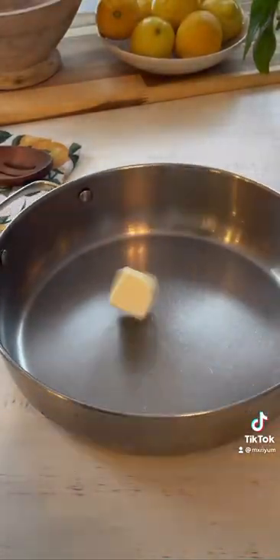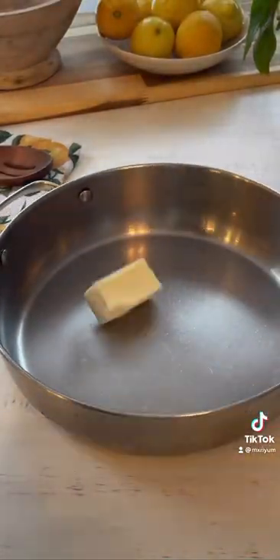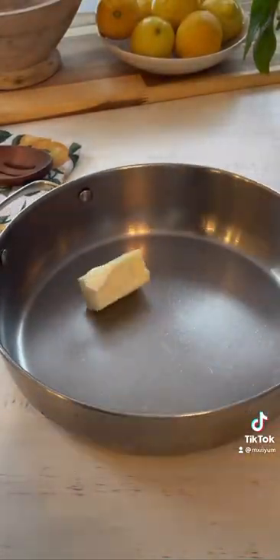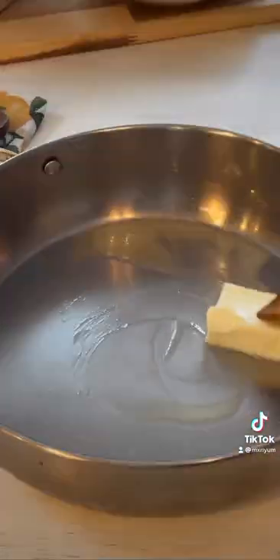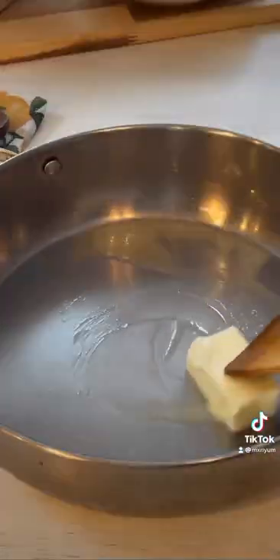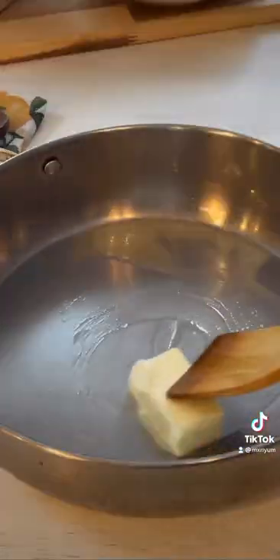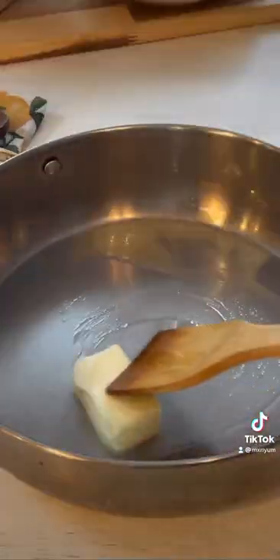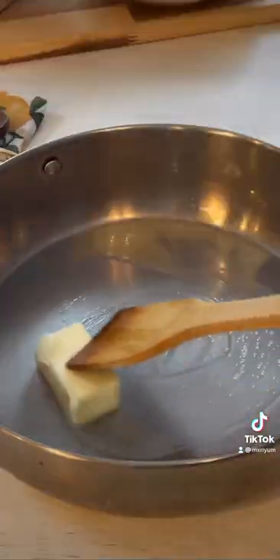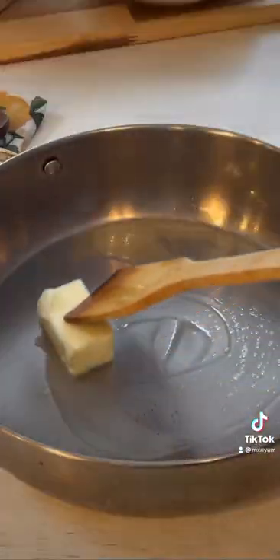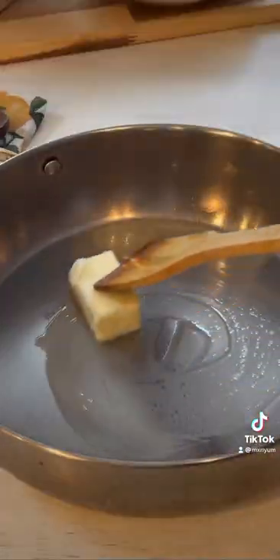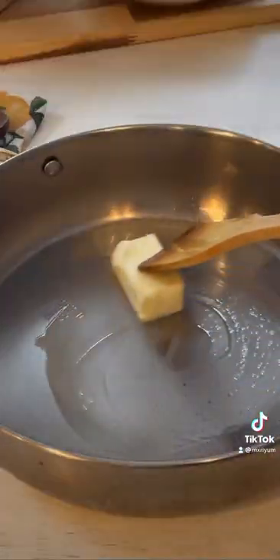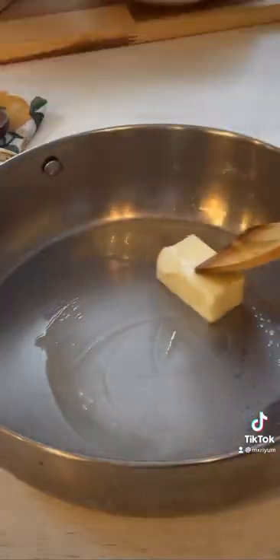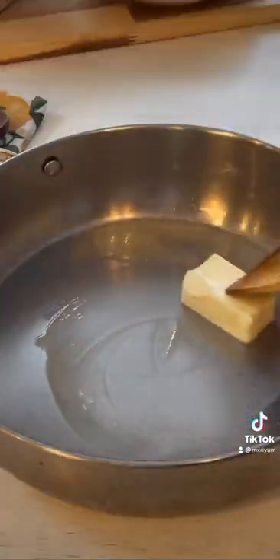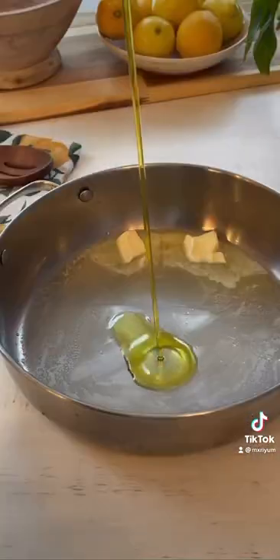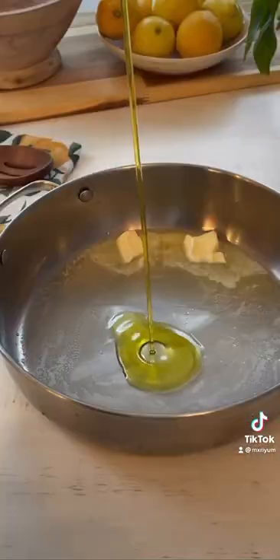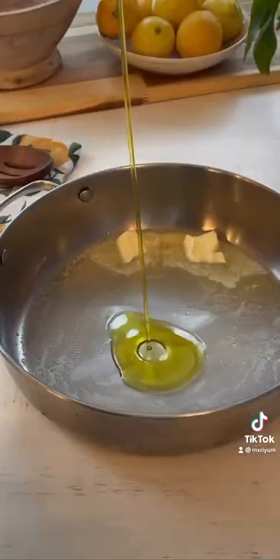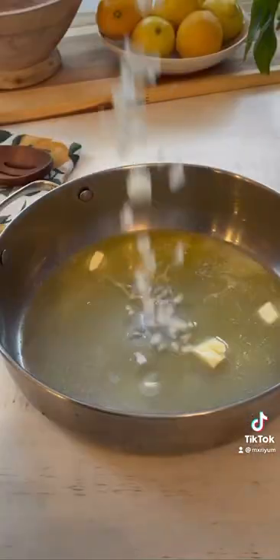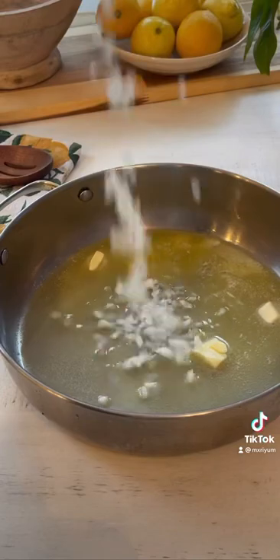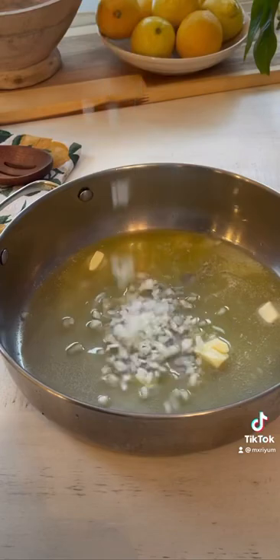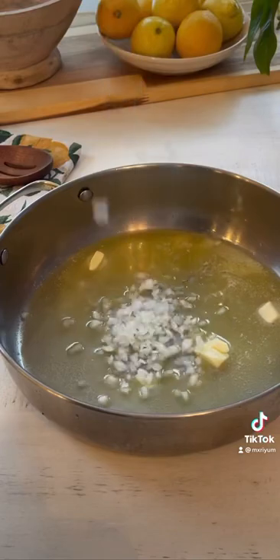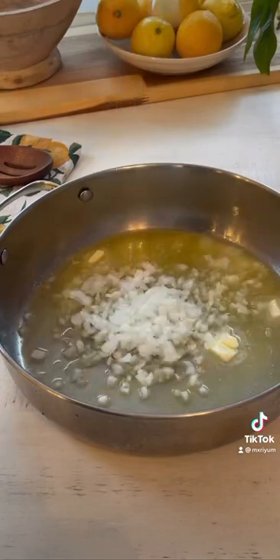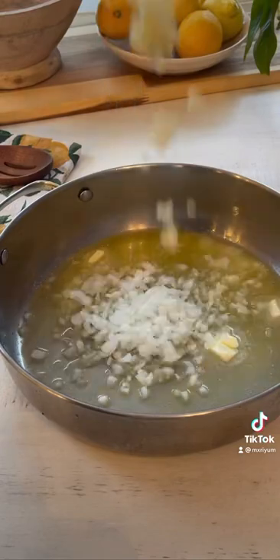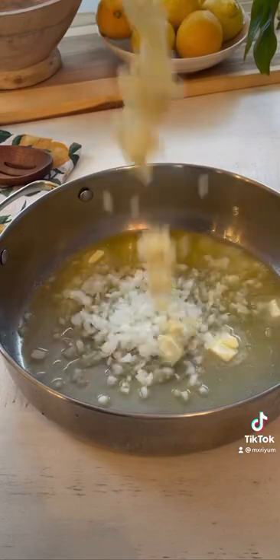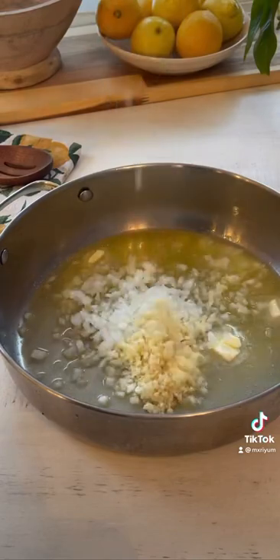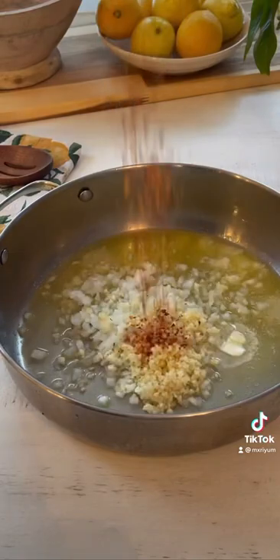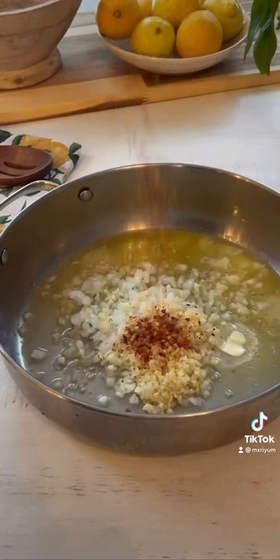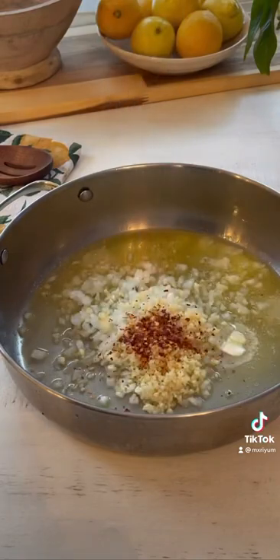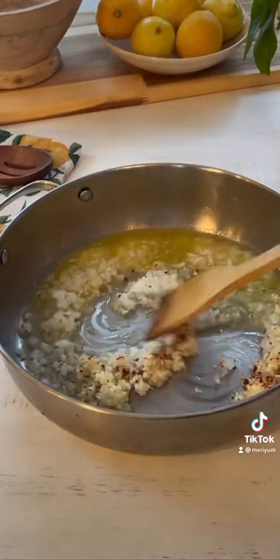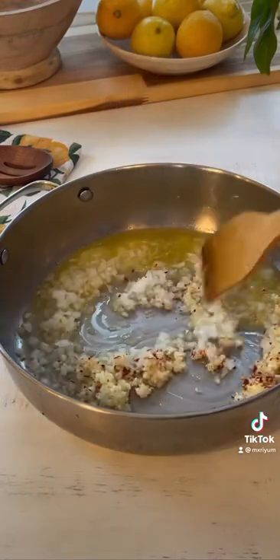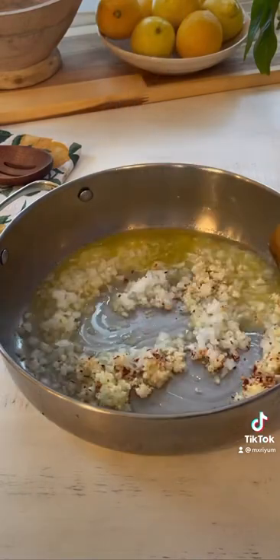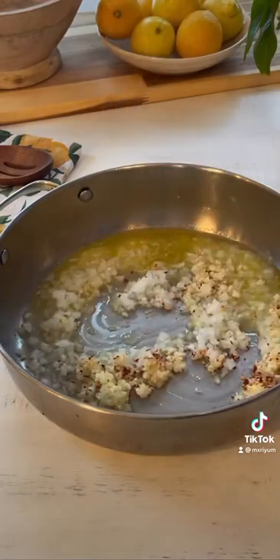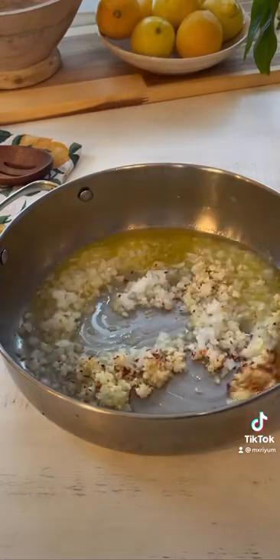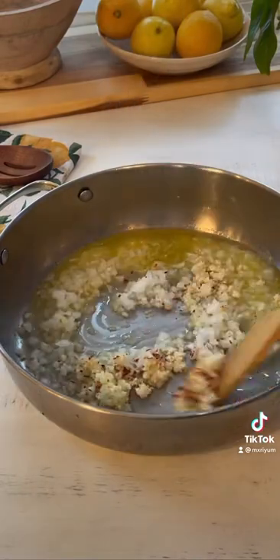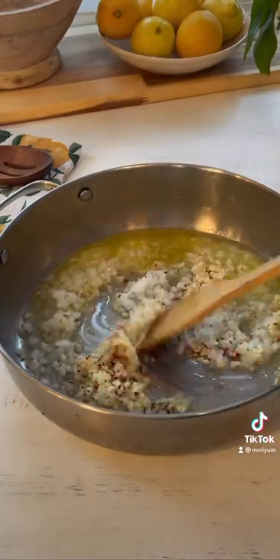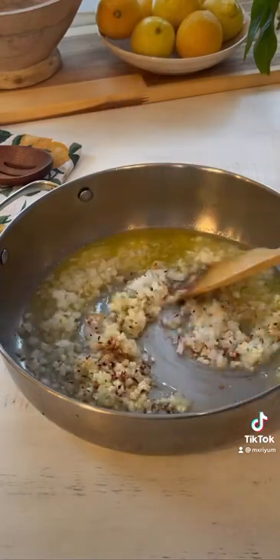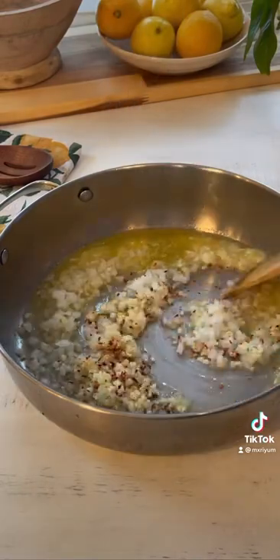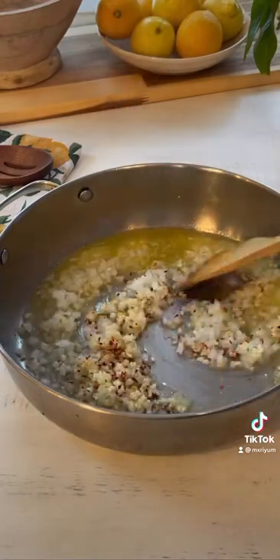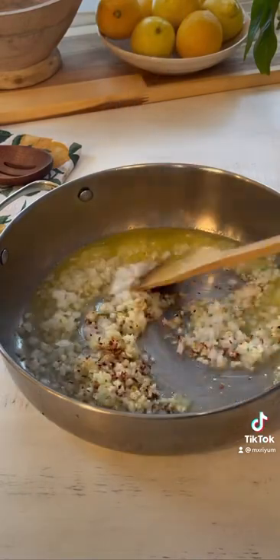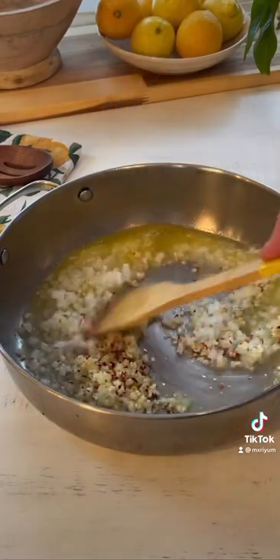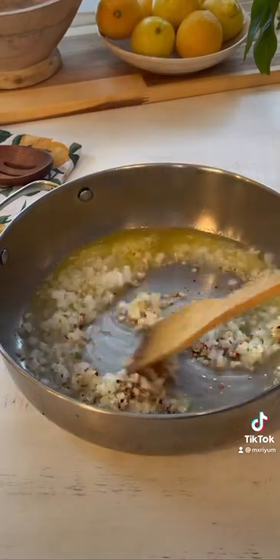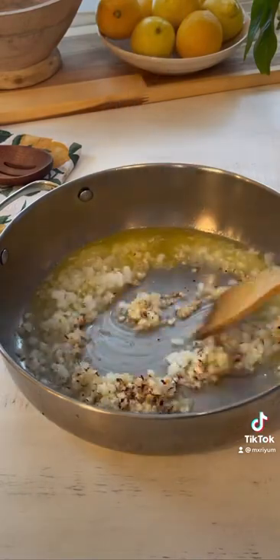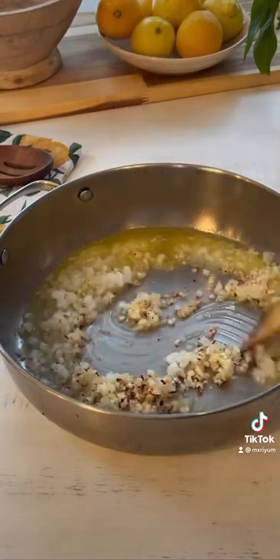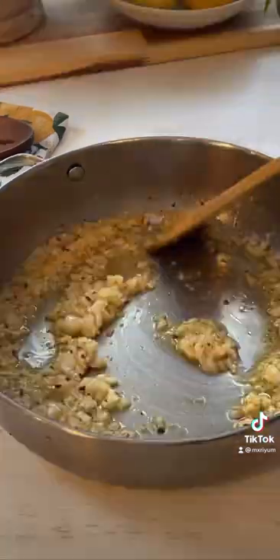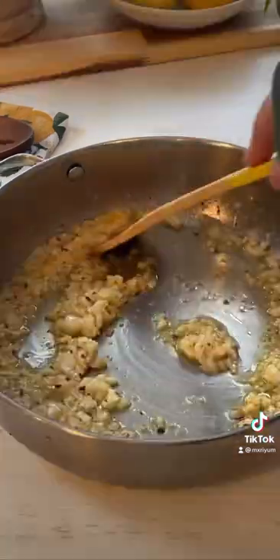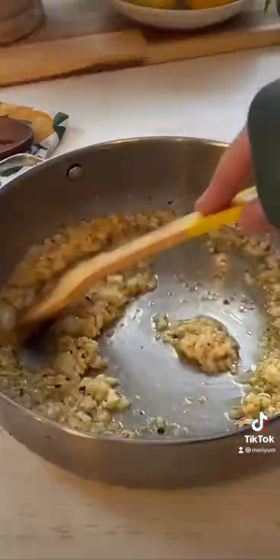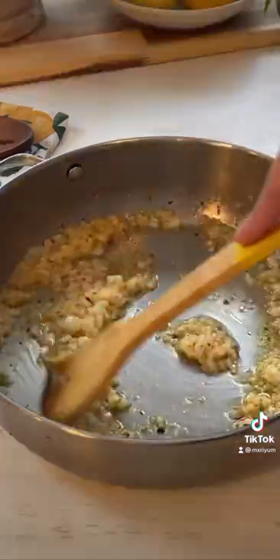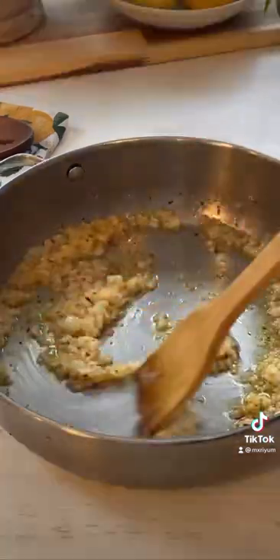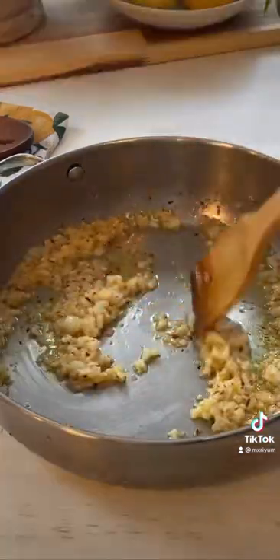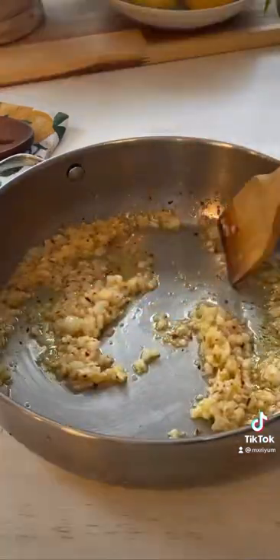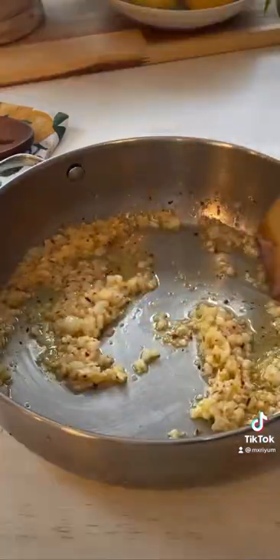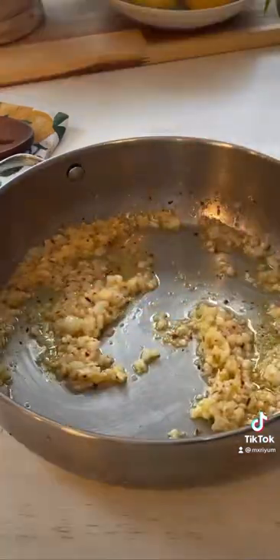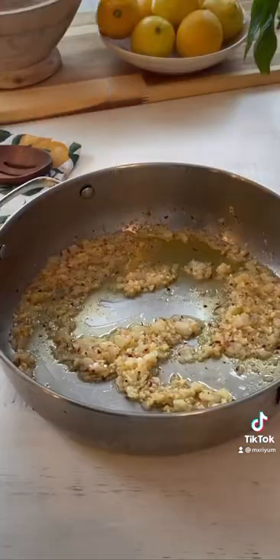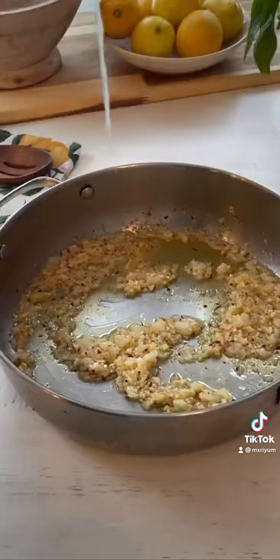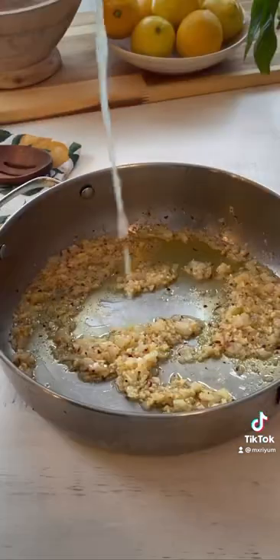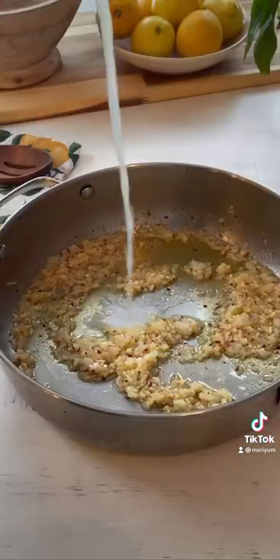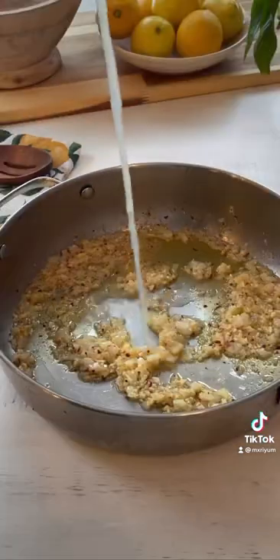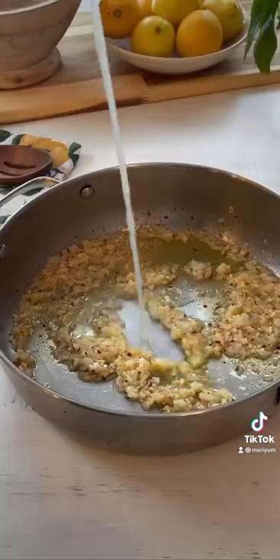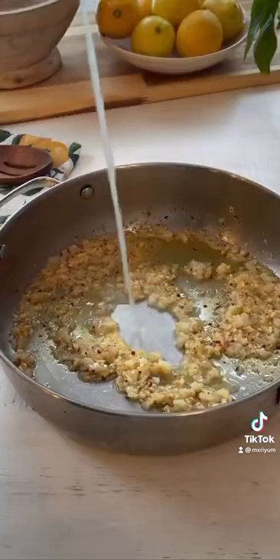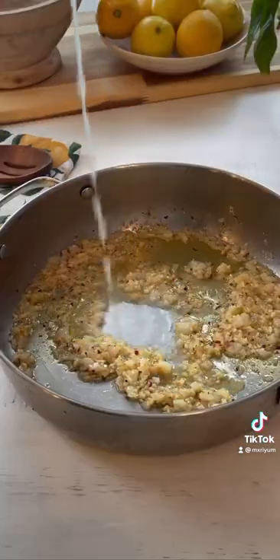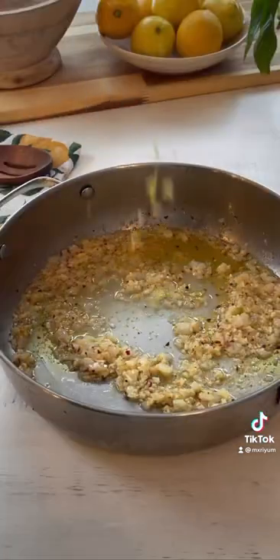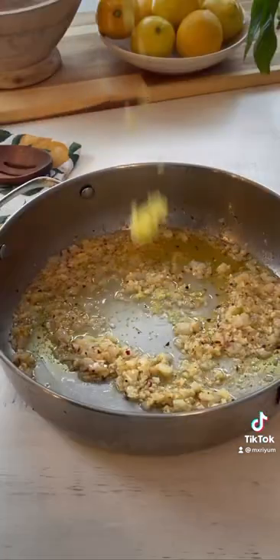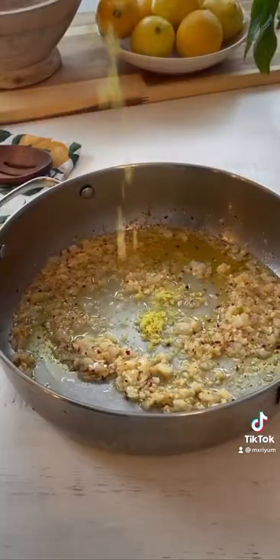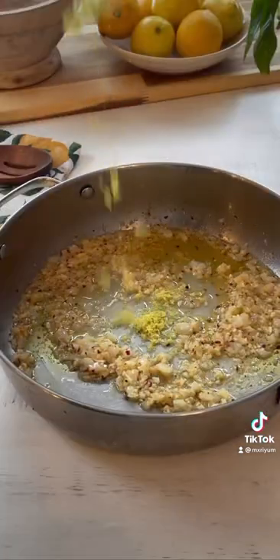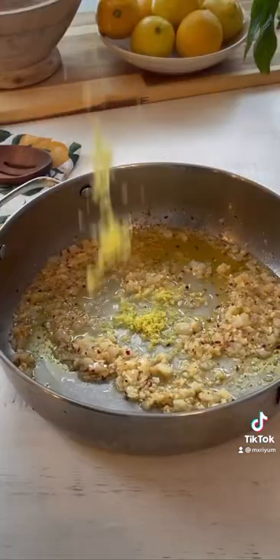Here I am sautéing our onion, garlic, and red pepper flakes for about 2 minutes on medium heat, and then we're going to add in our lemon zest and lemon juice and let that cook for another 2 minutes.